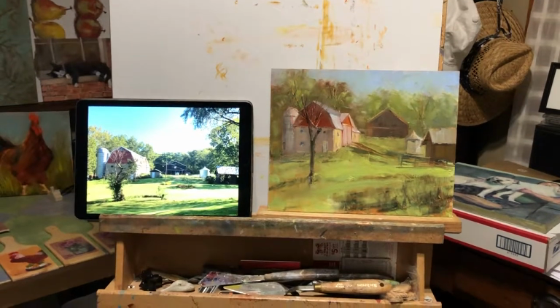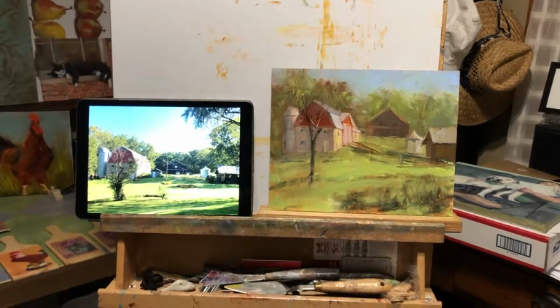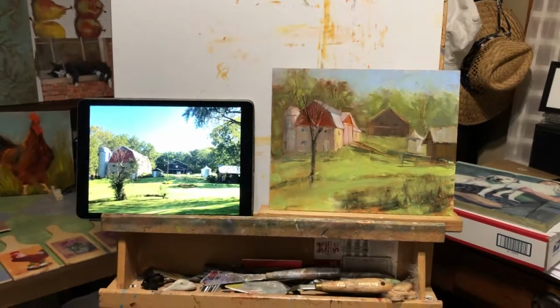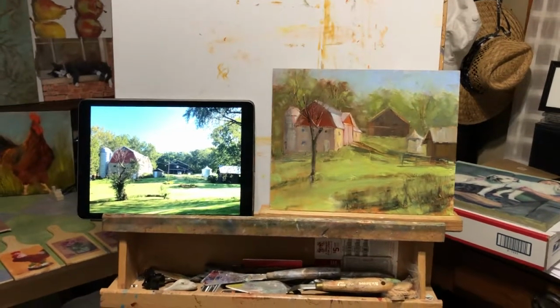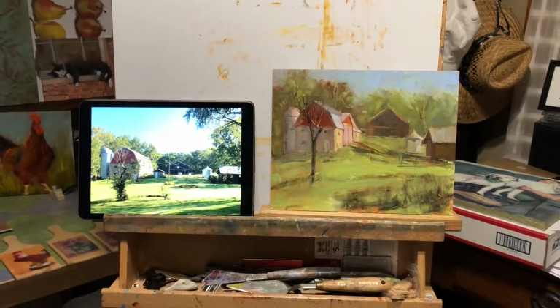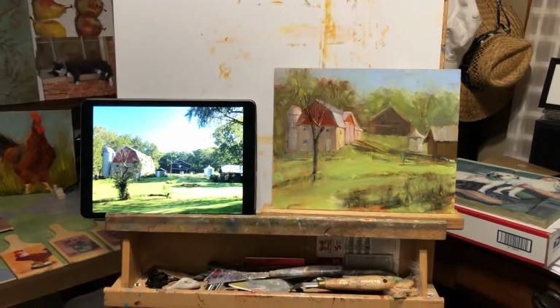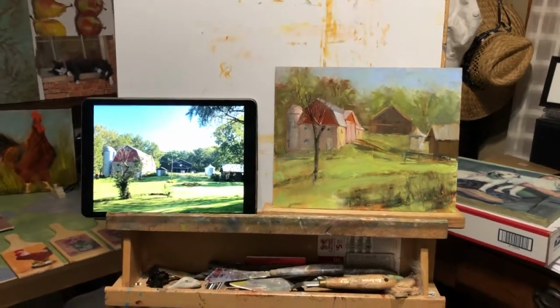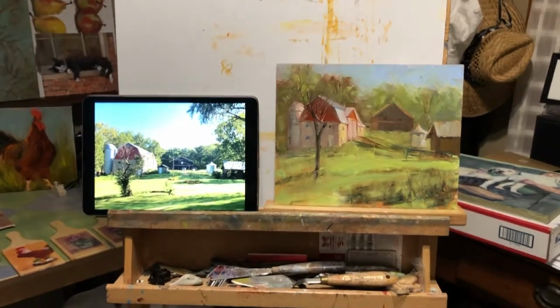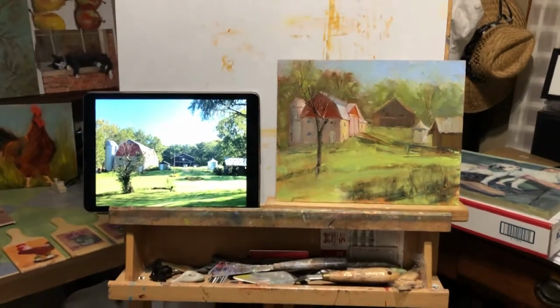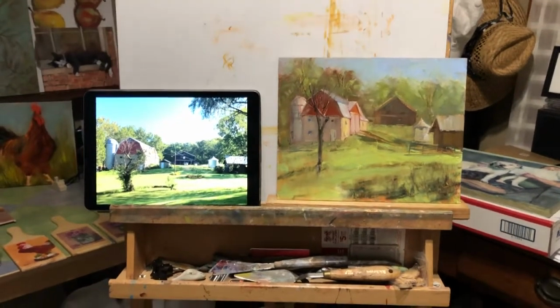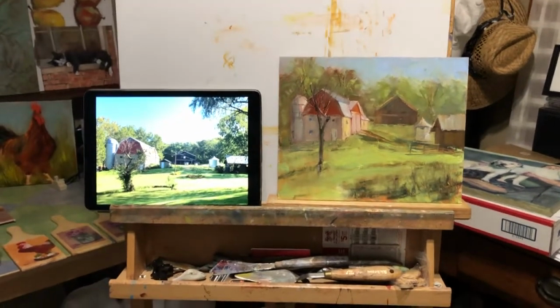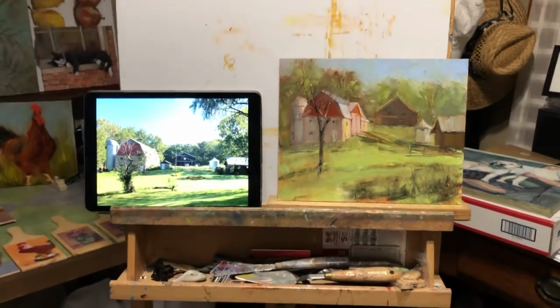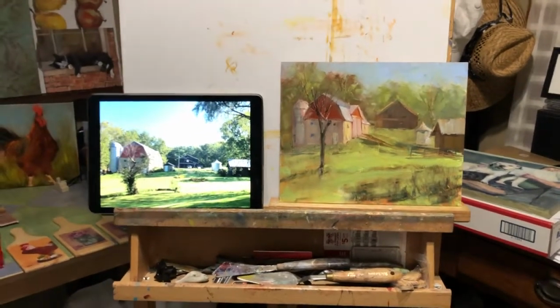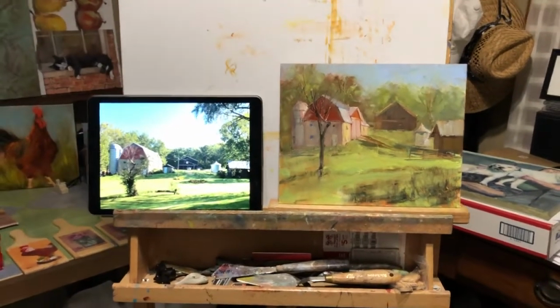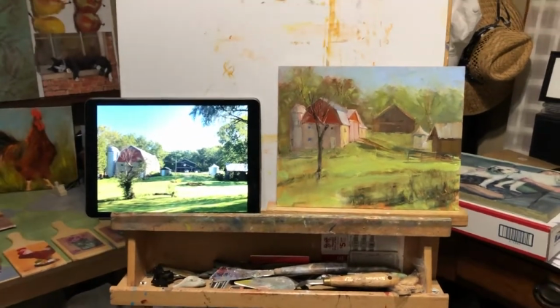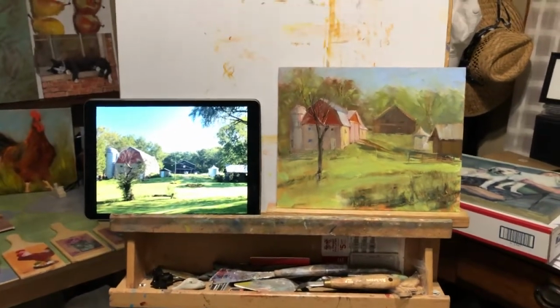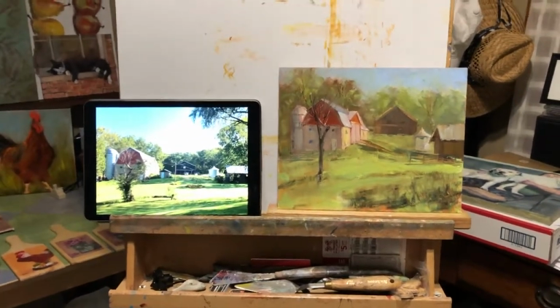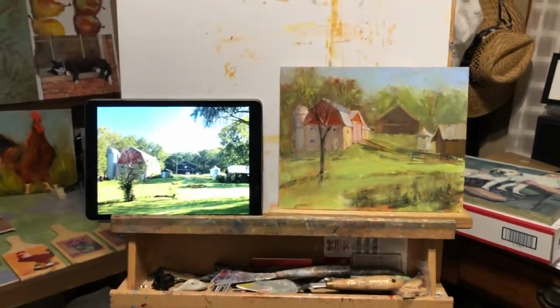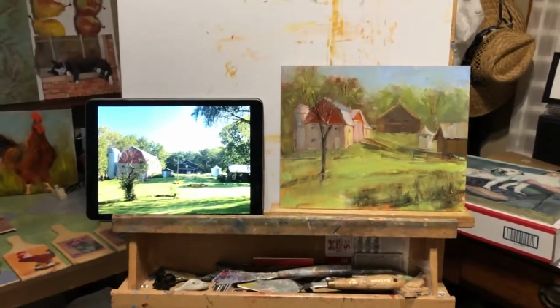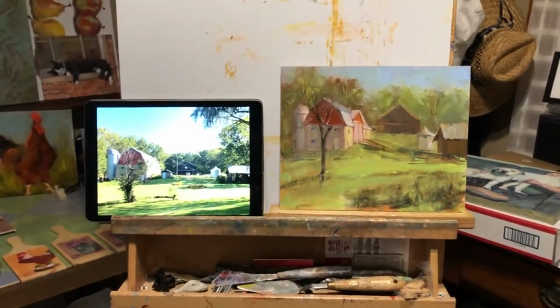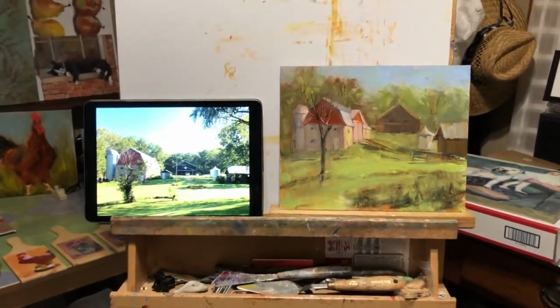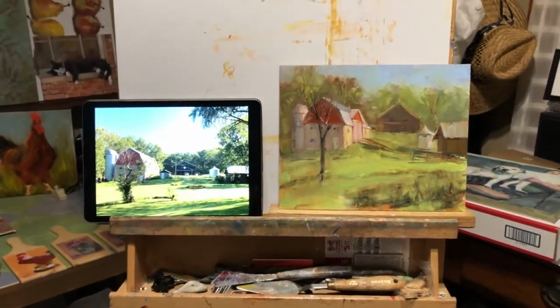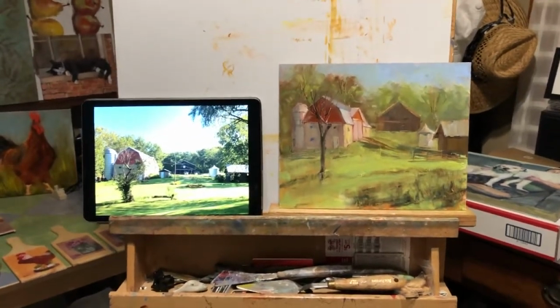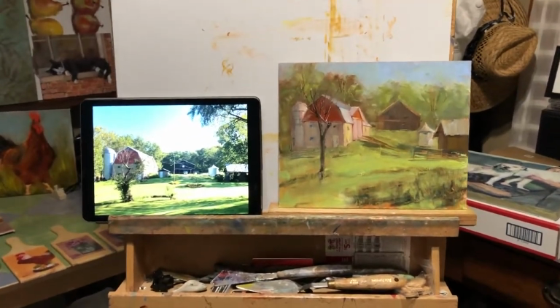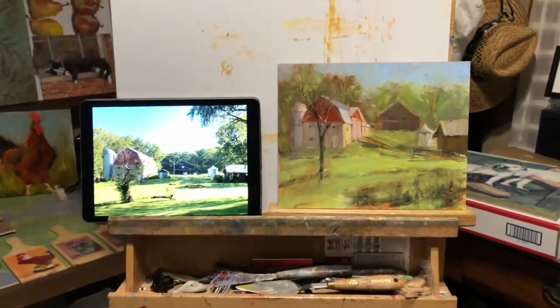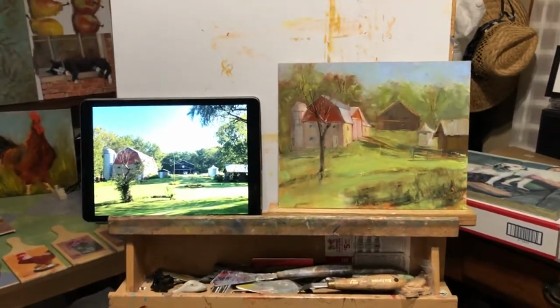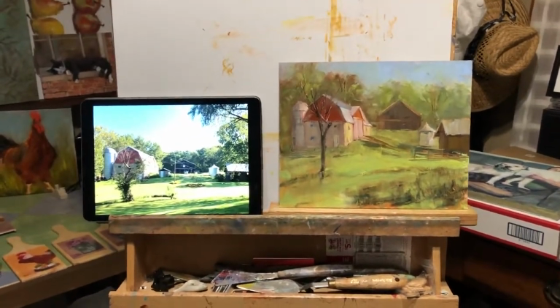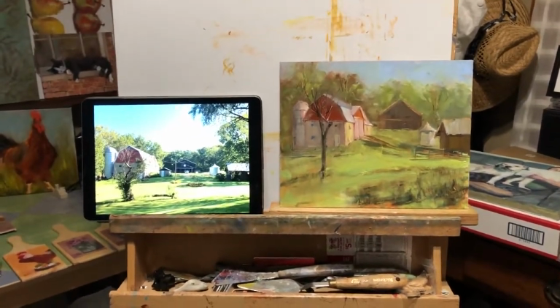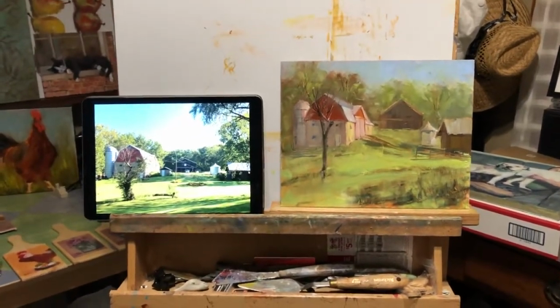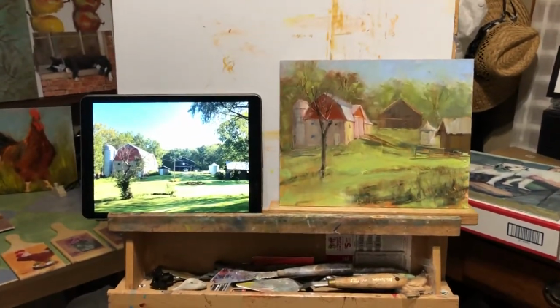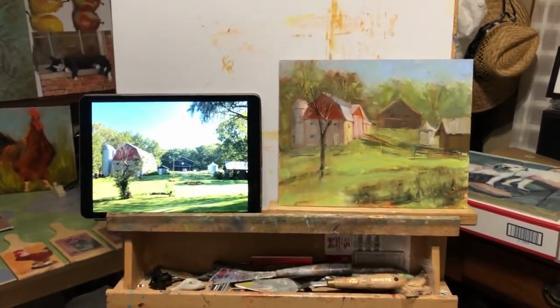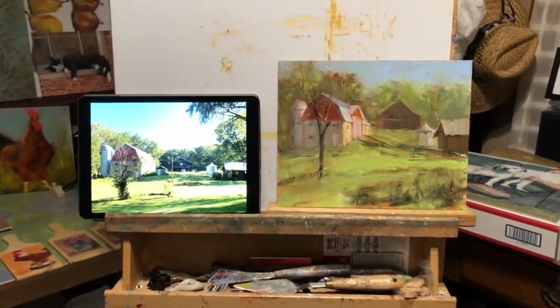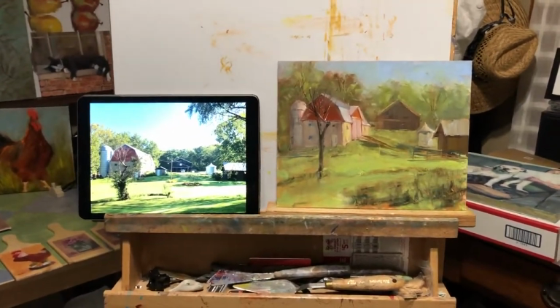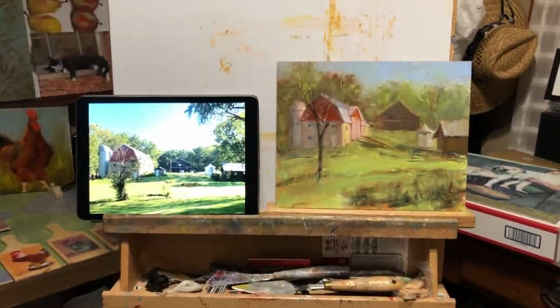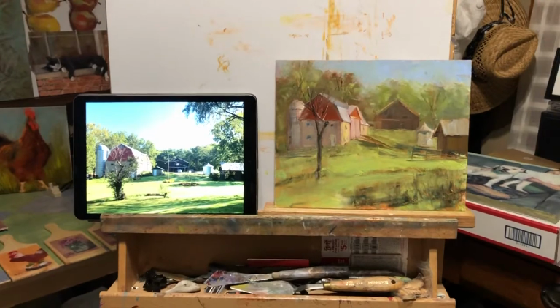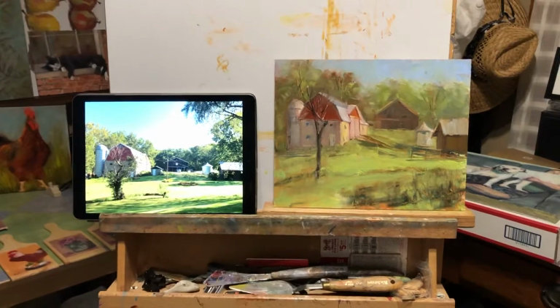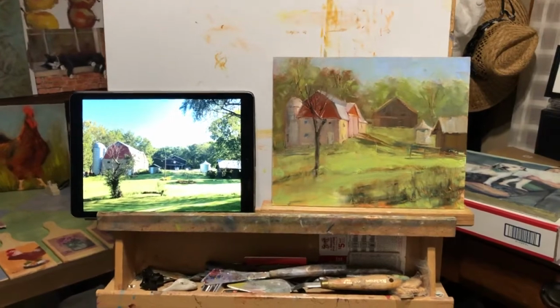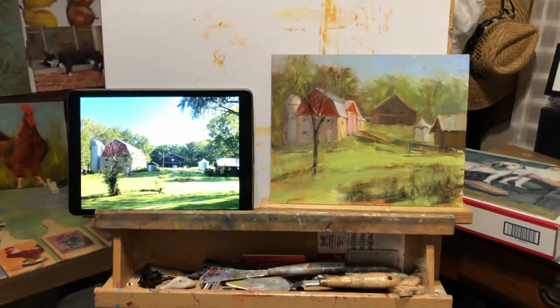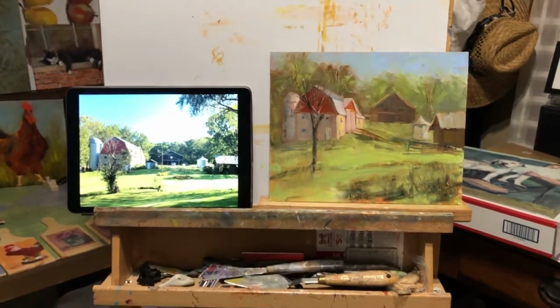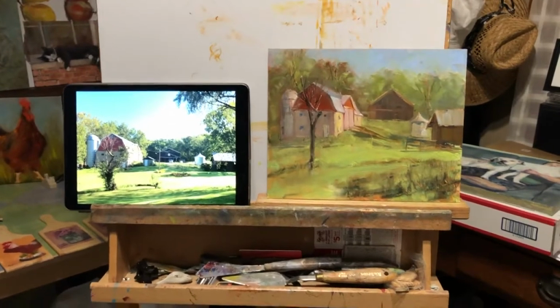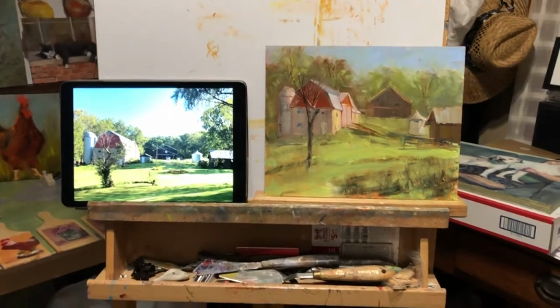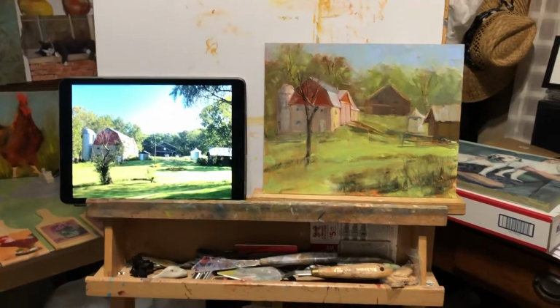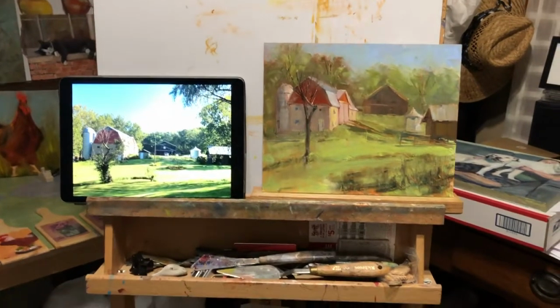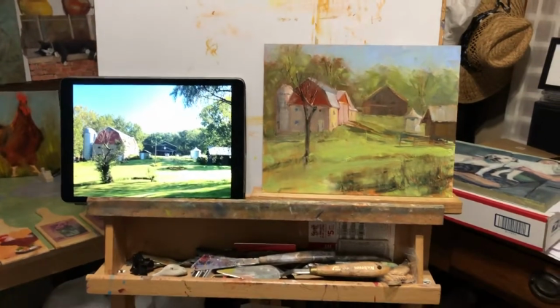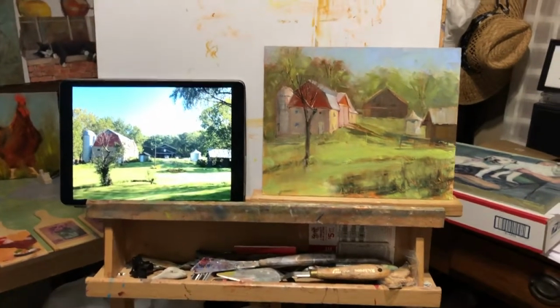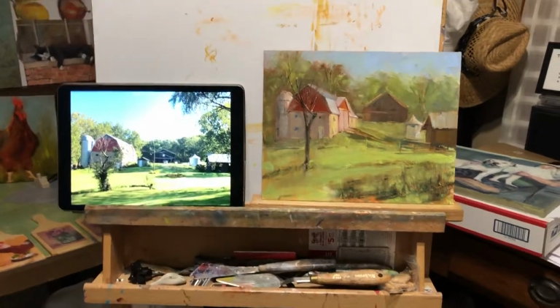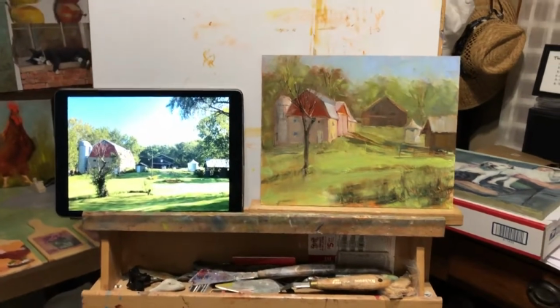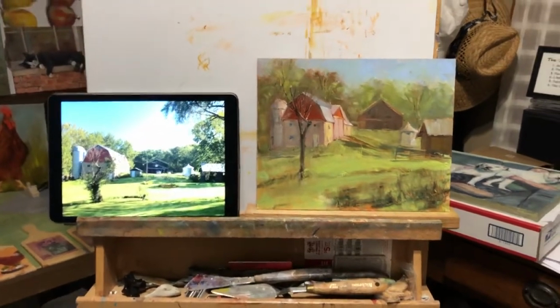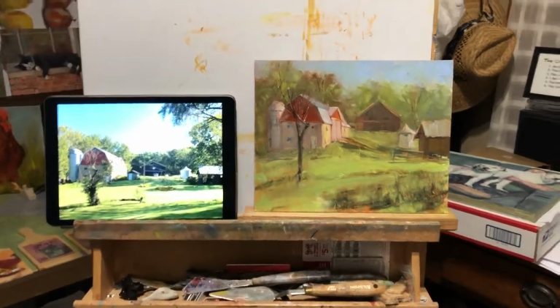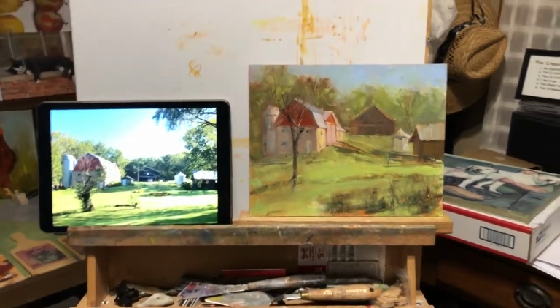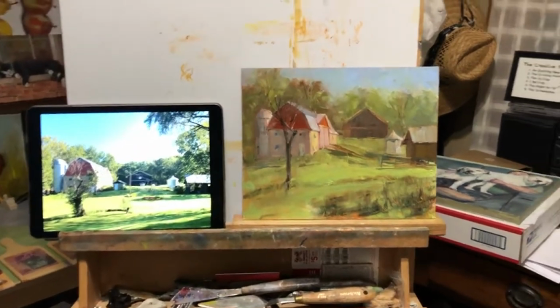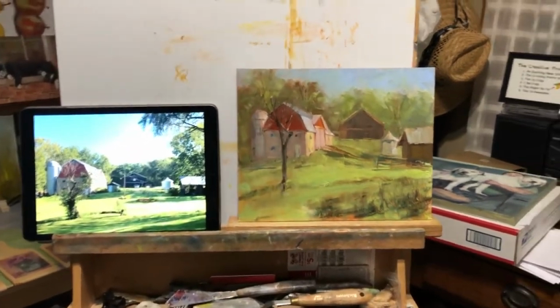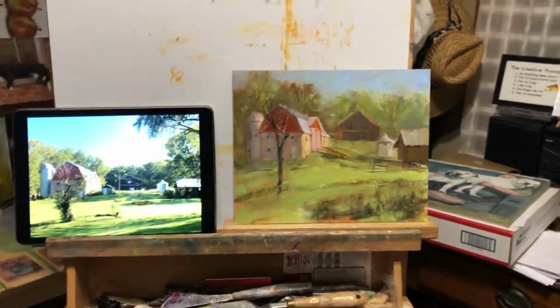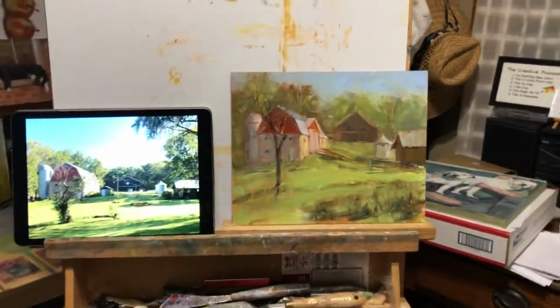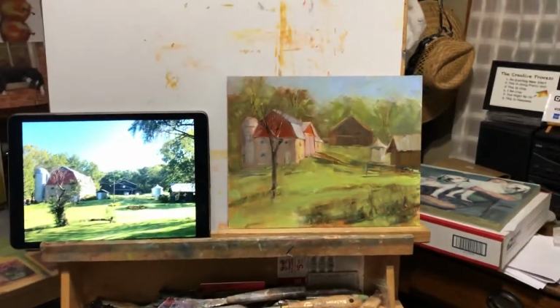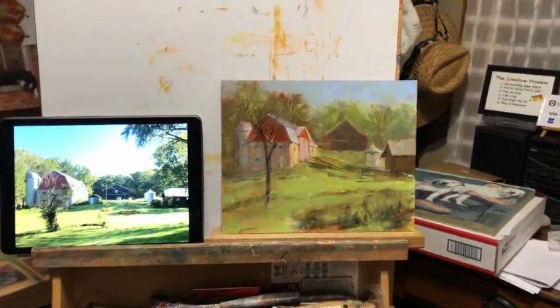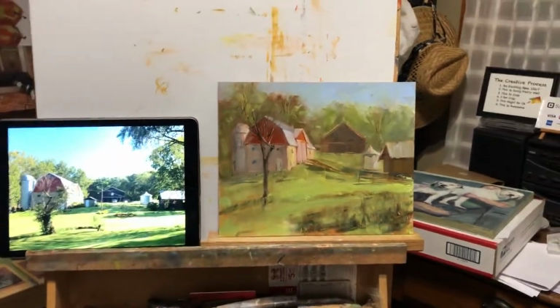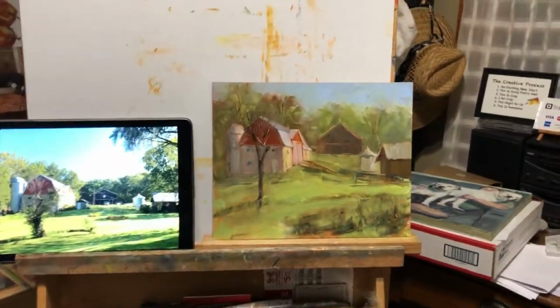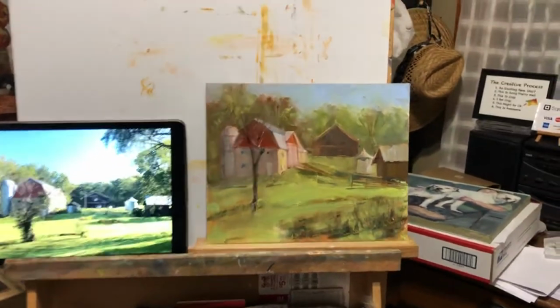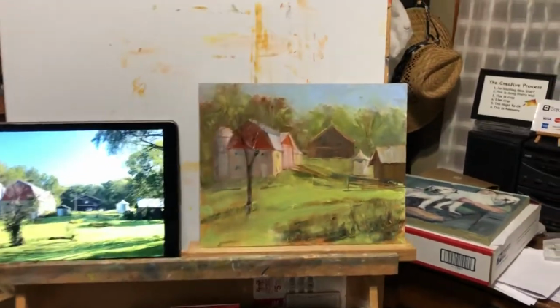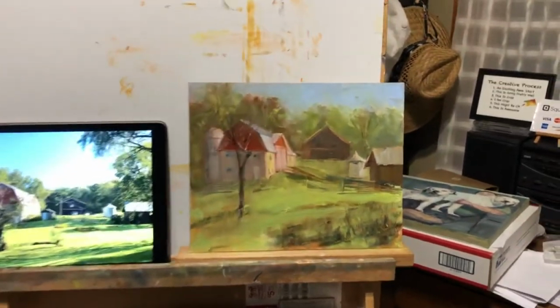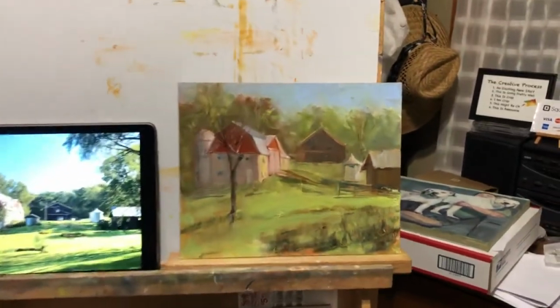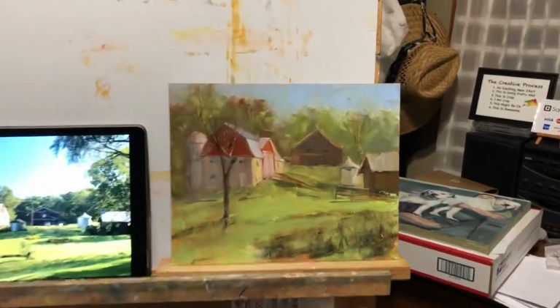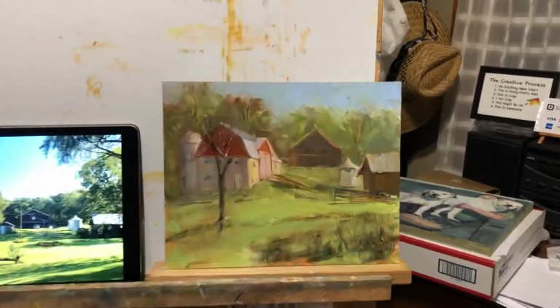I'm back again. Just one more short video to show you the finished painting. Got cut off again — apparently I'd filled up my iPhone.